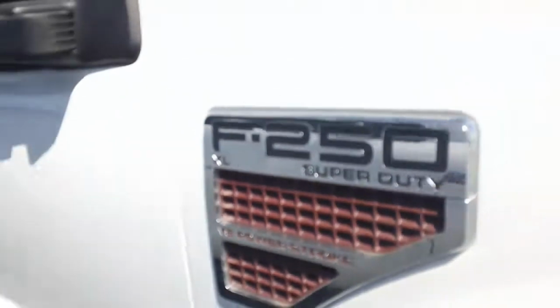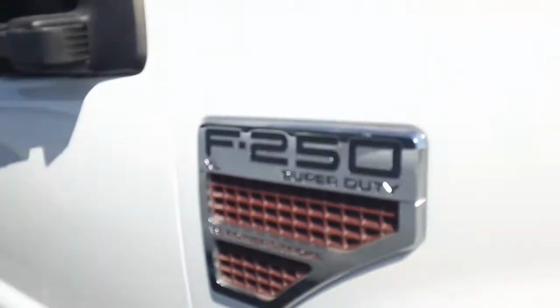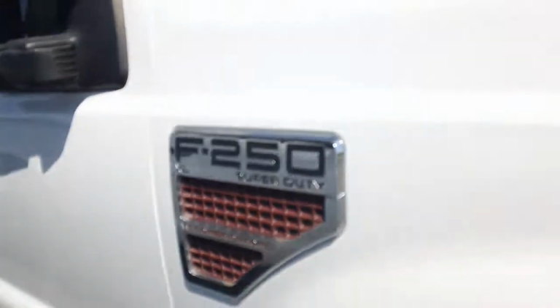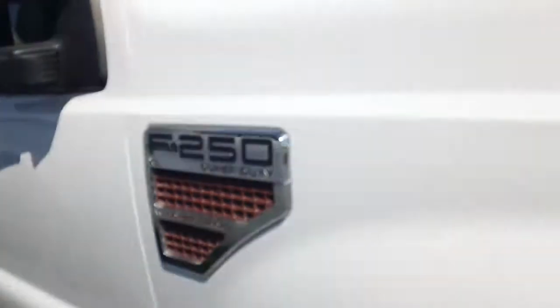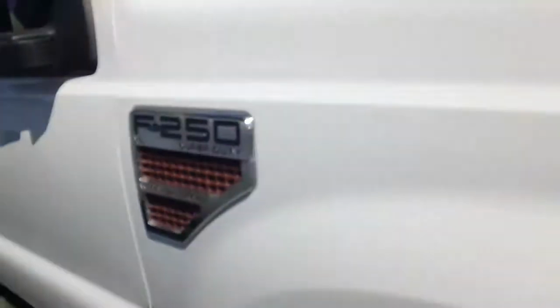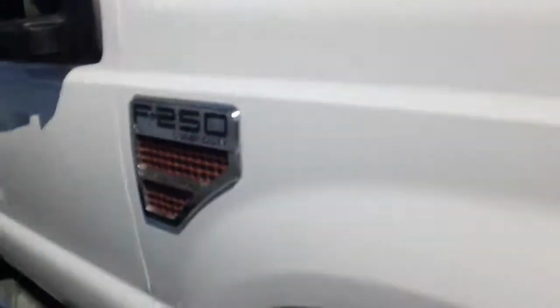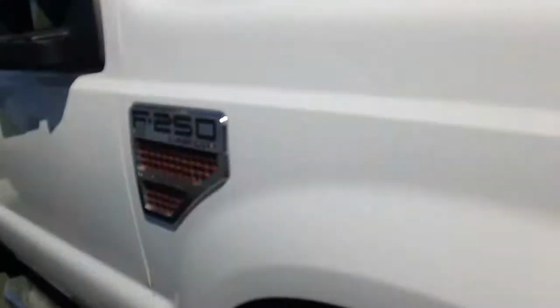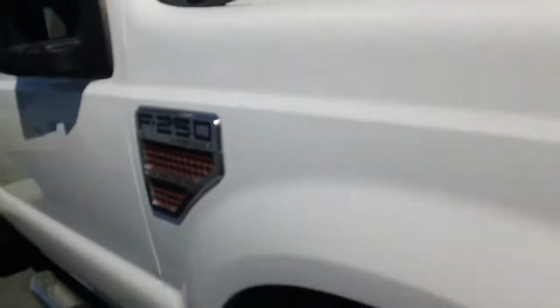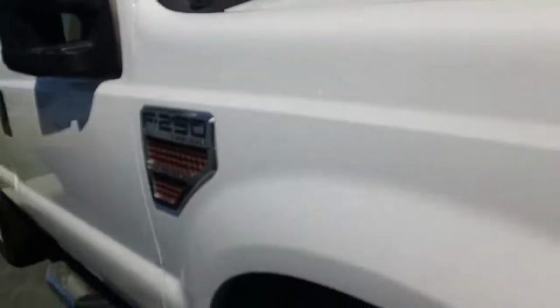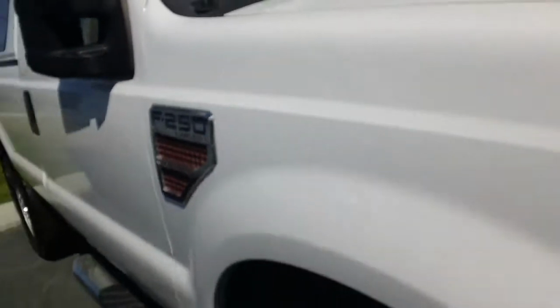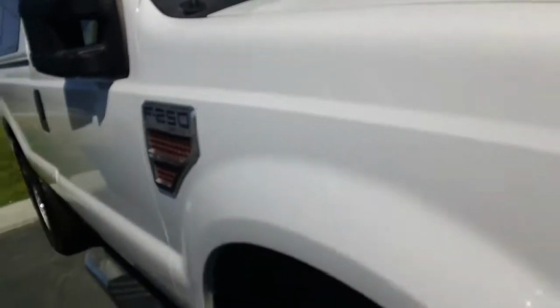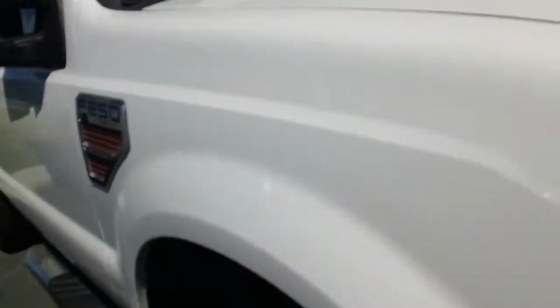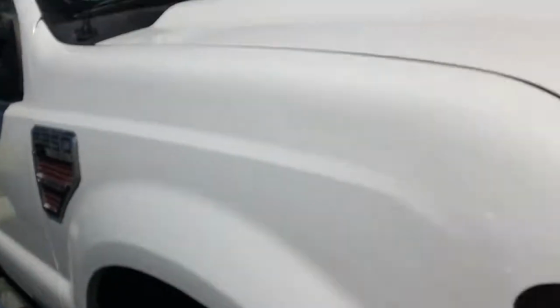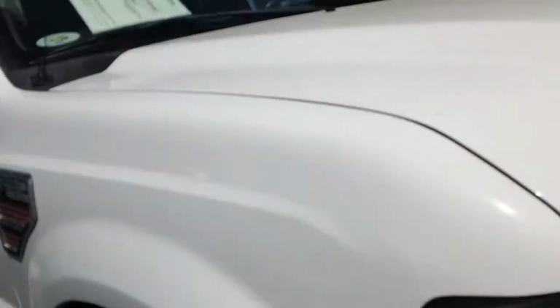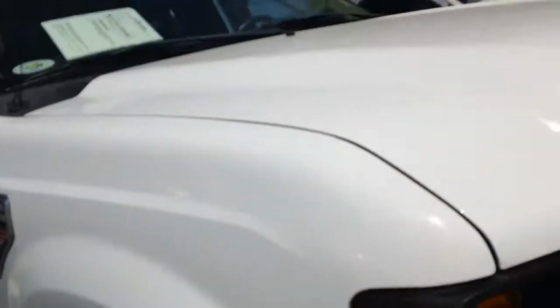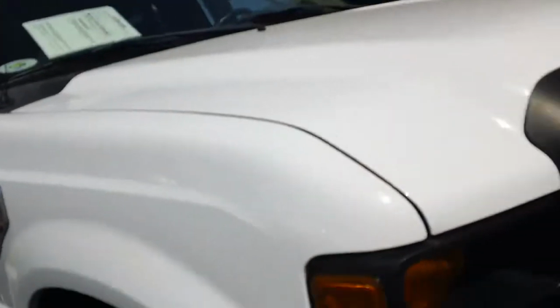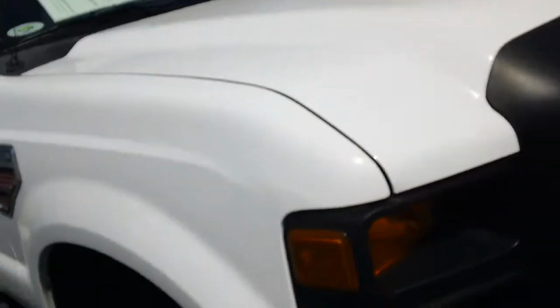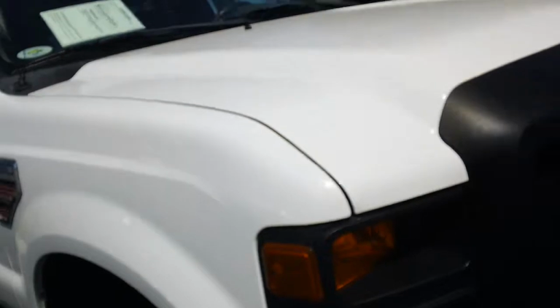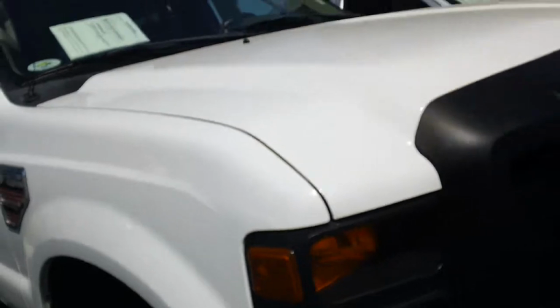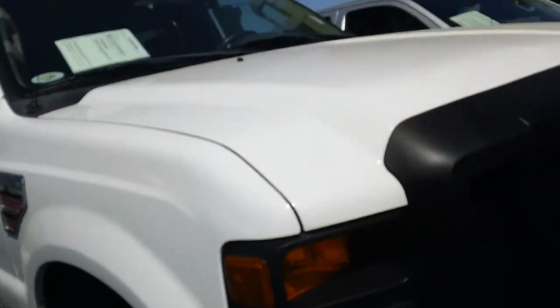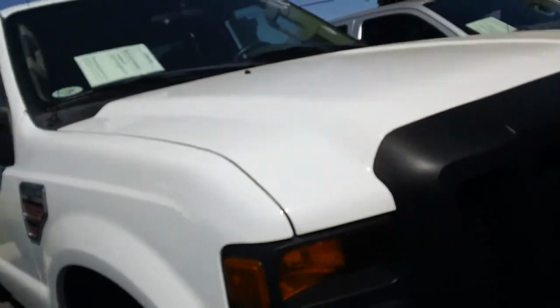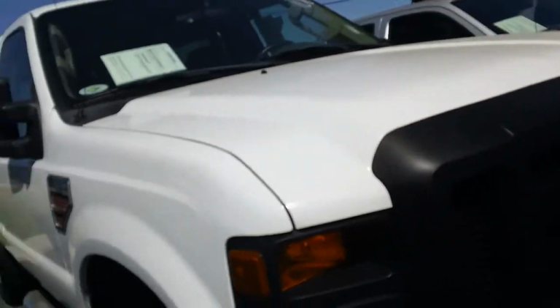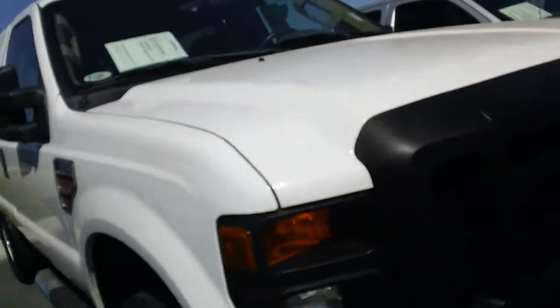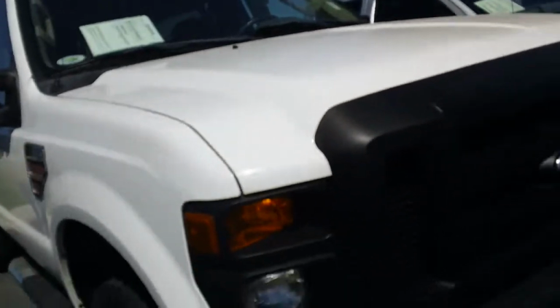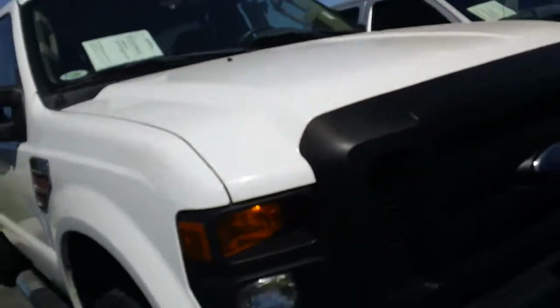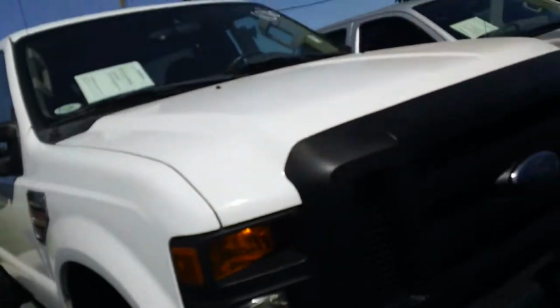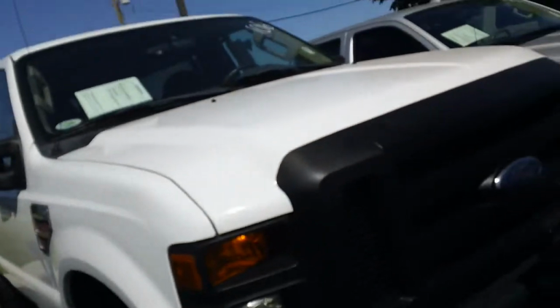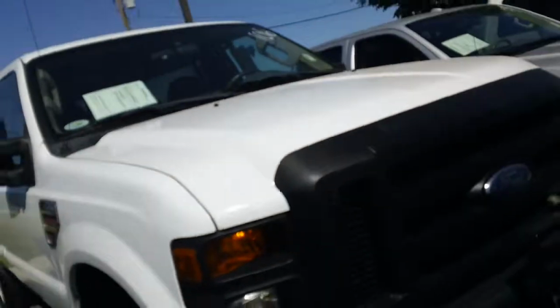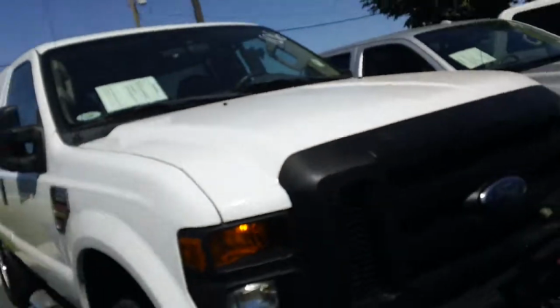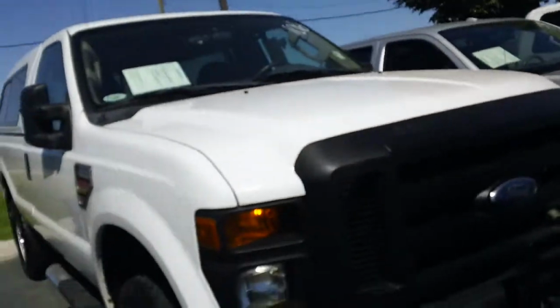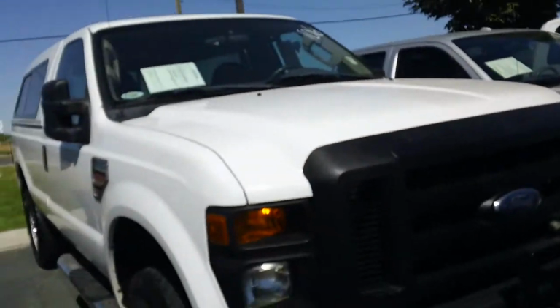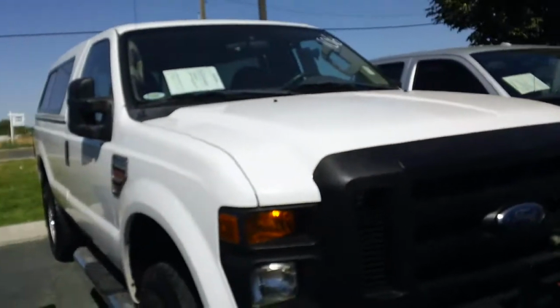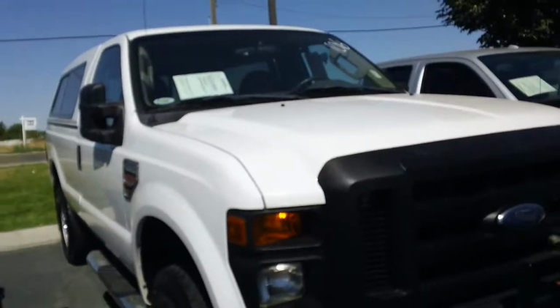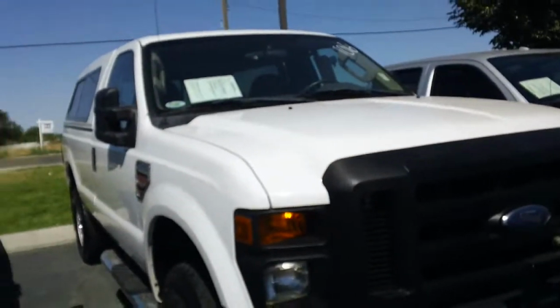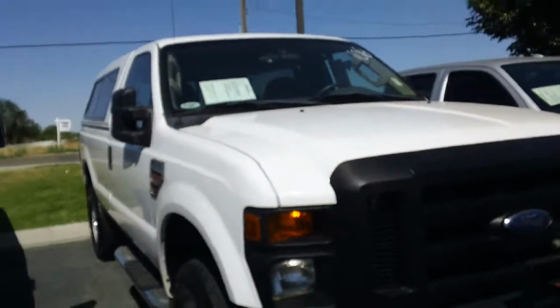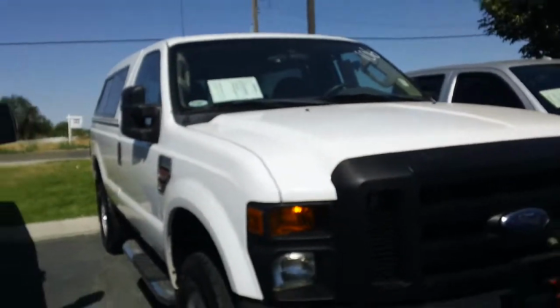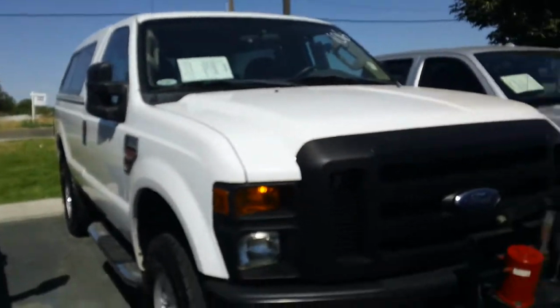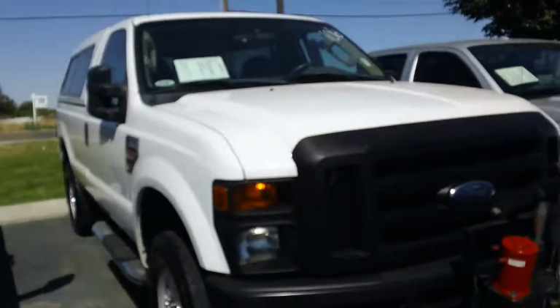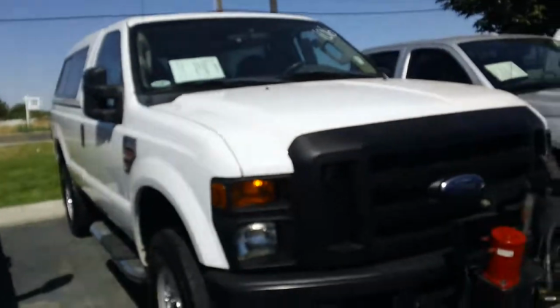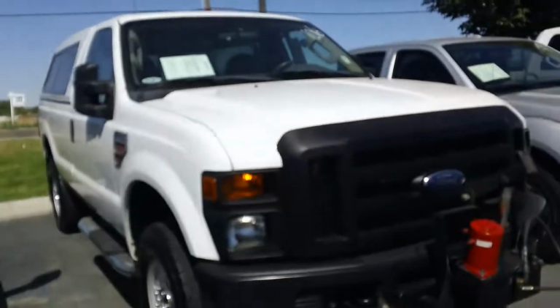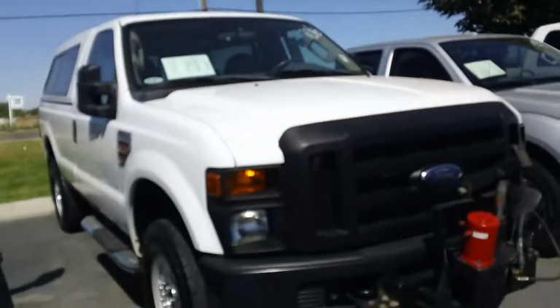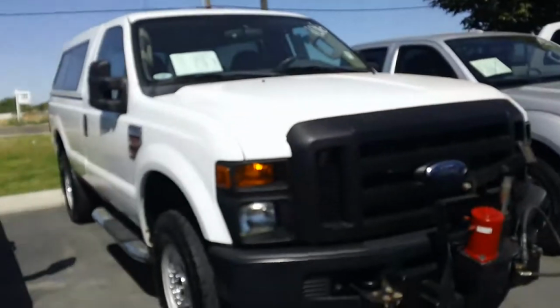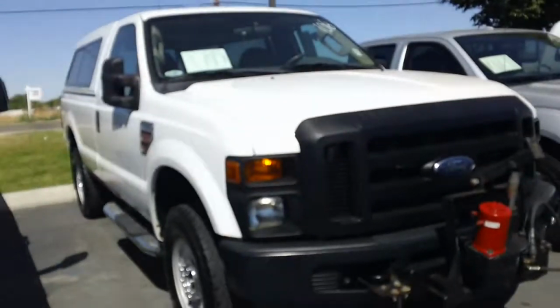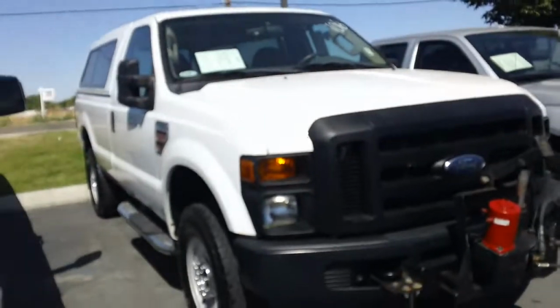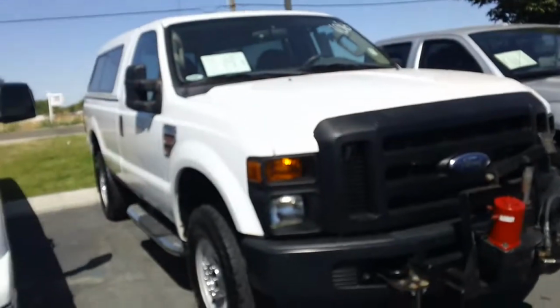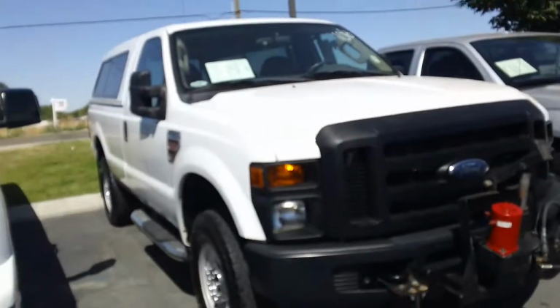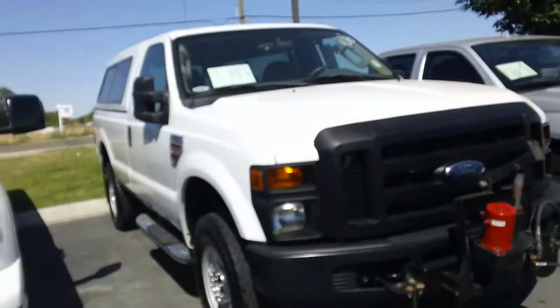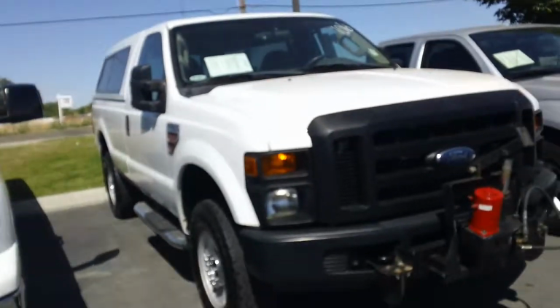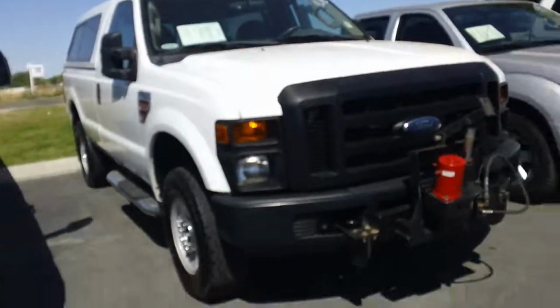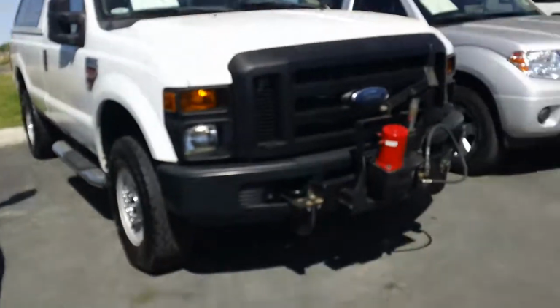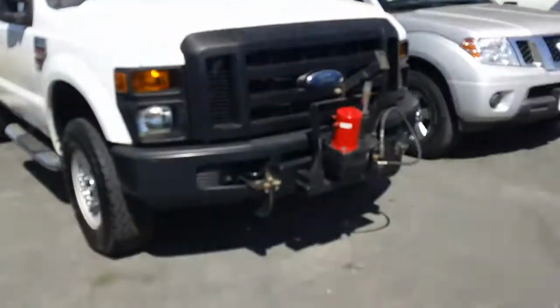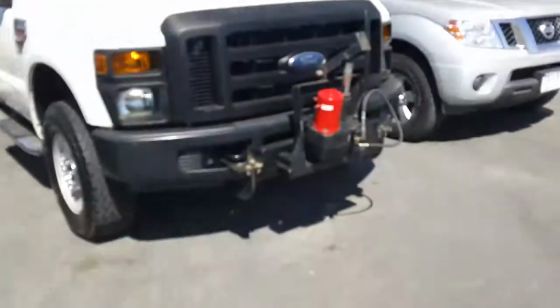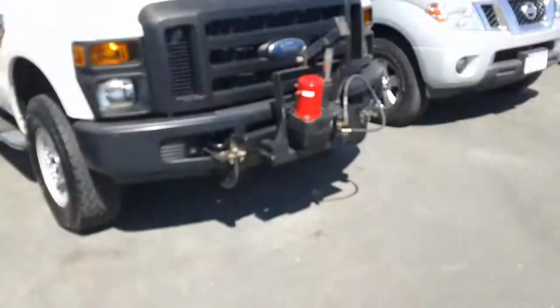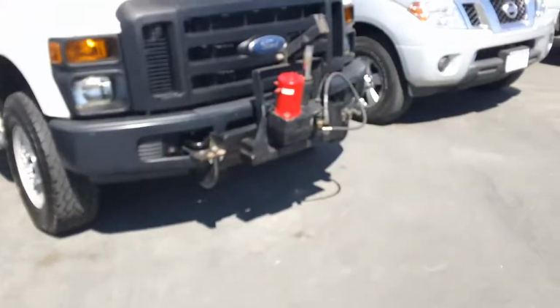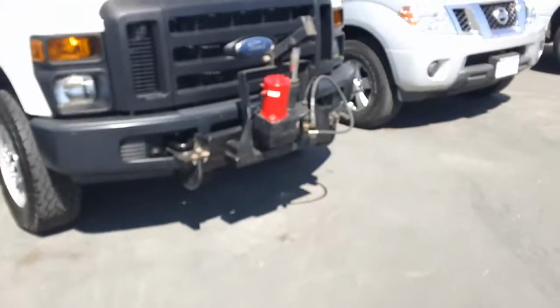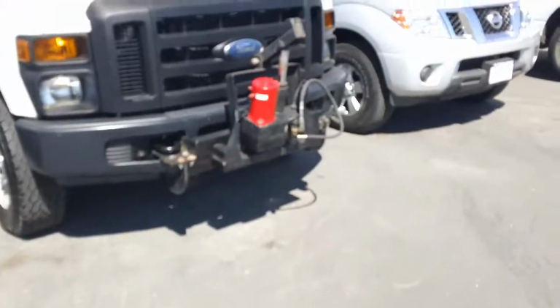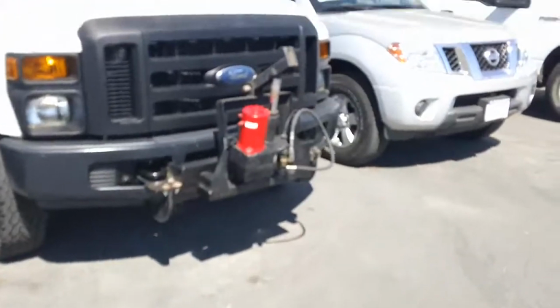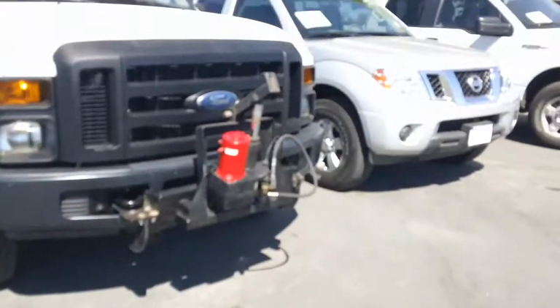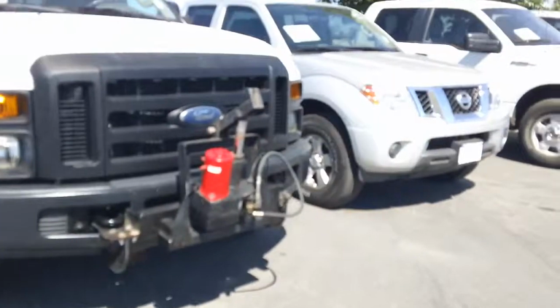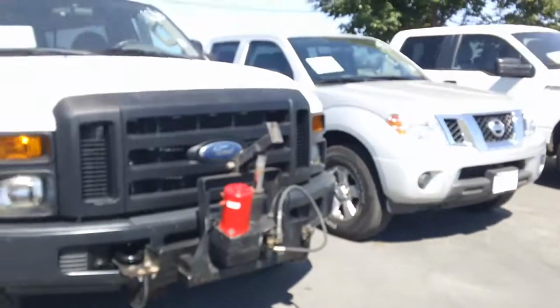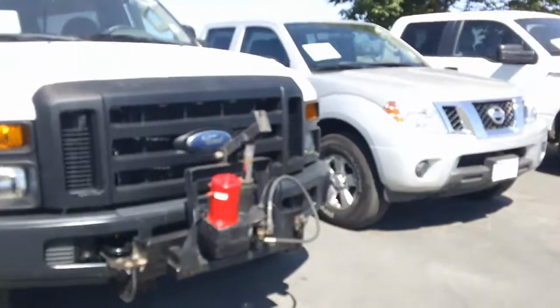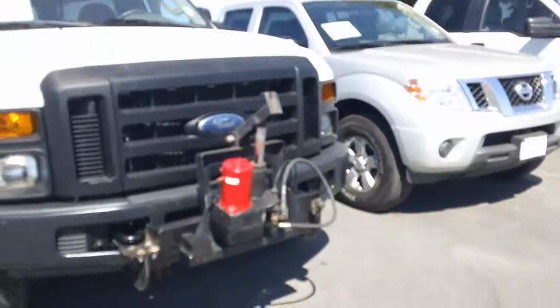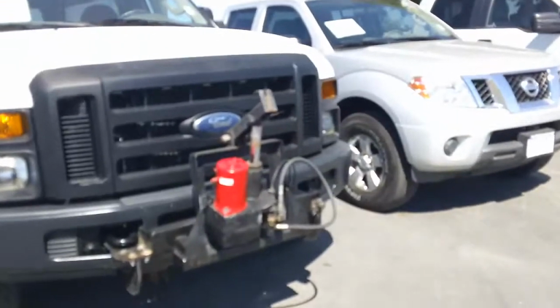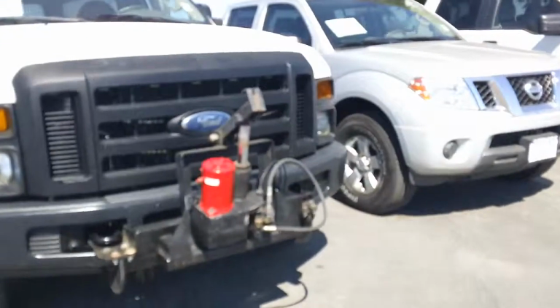This is a 2008. Really good condition. And you've got a bonus up here in the front.